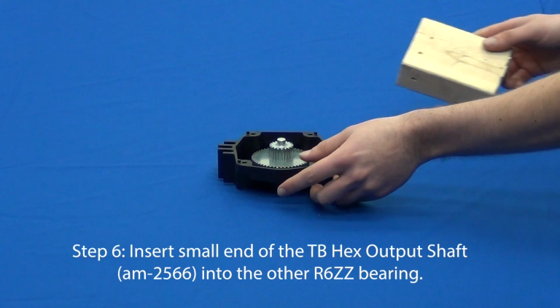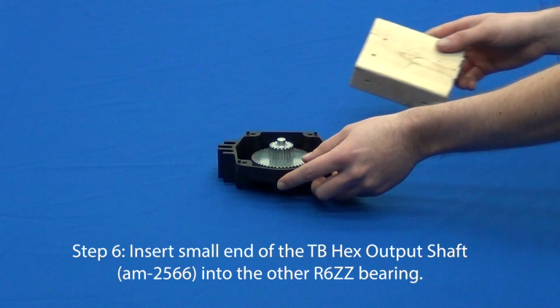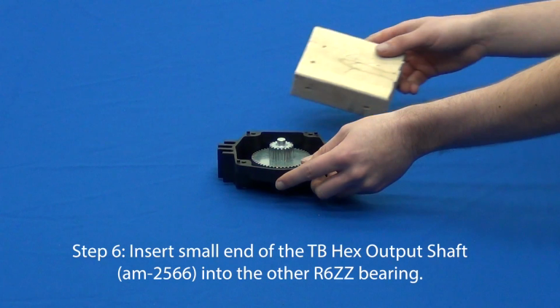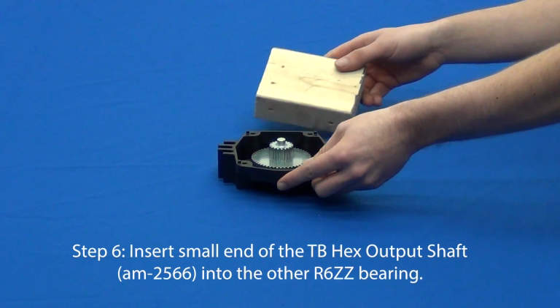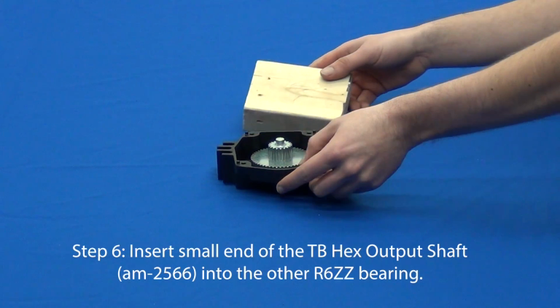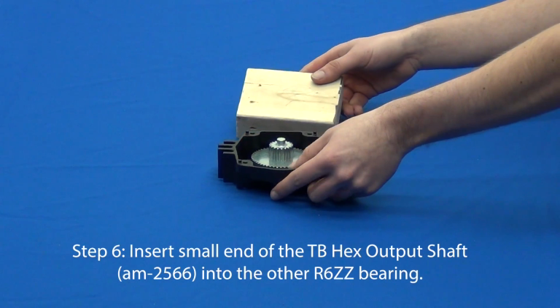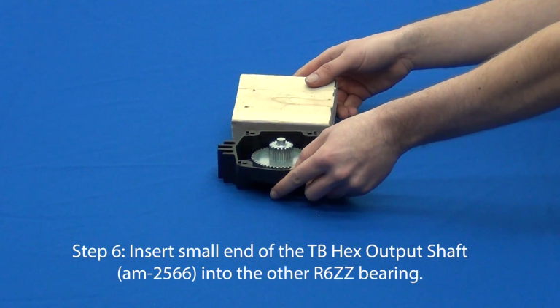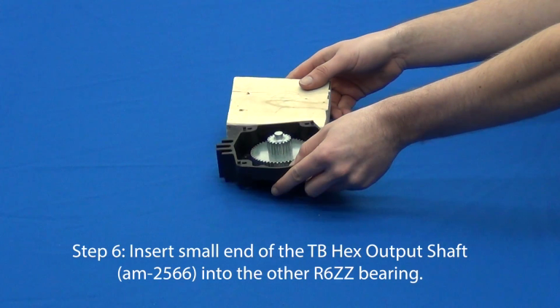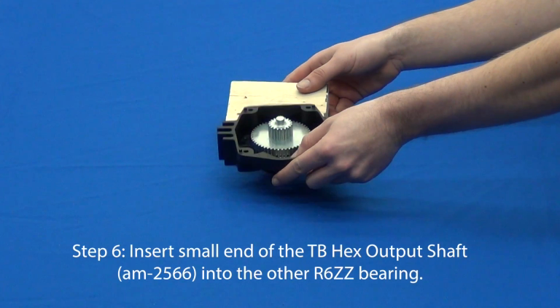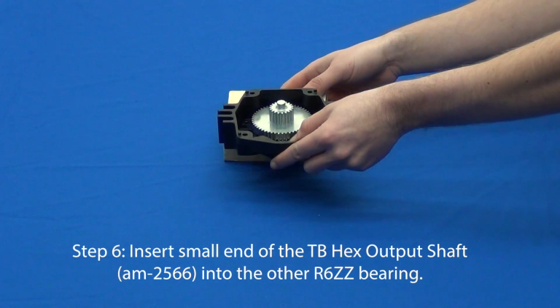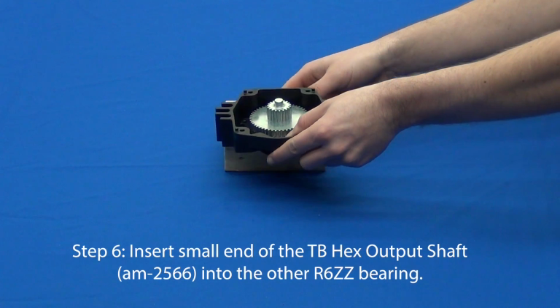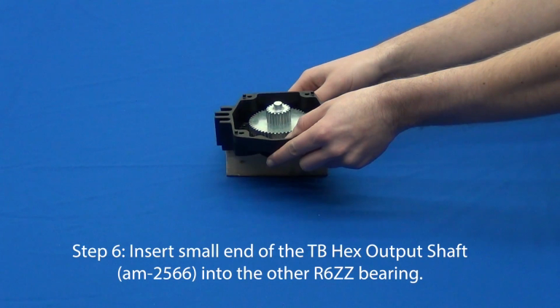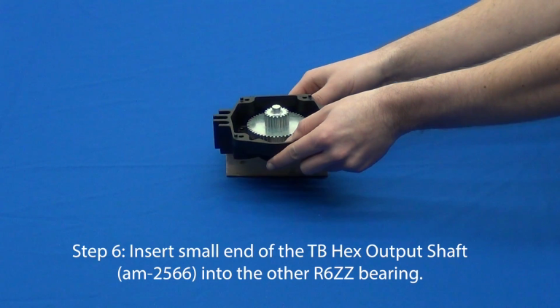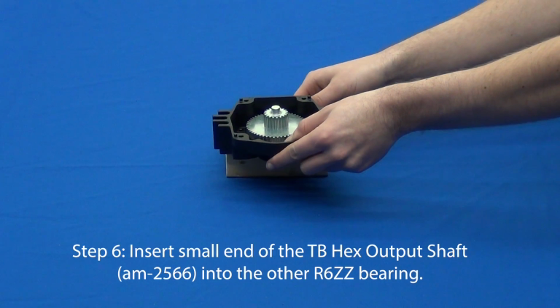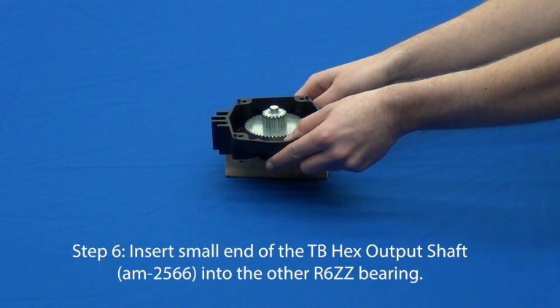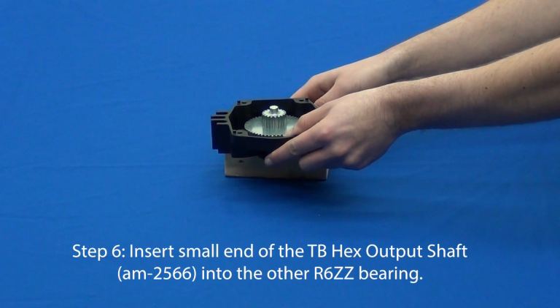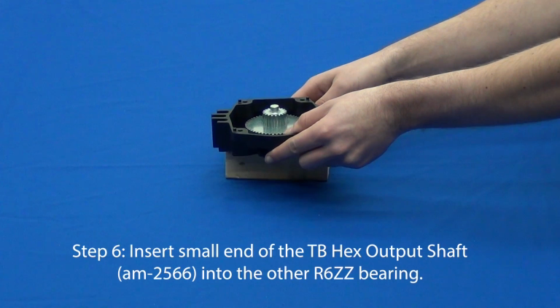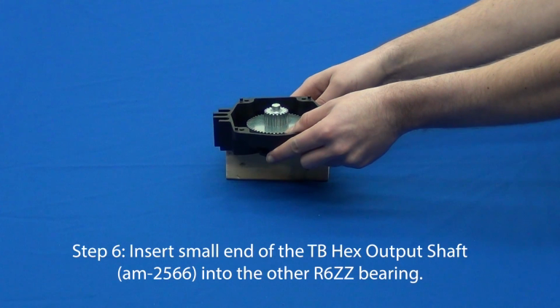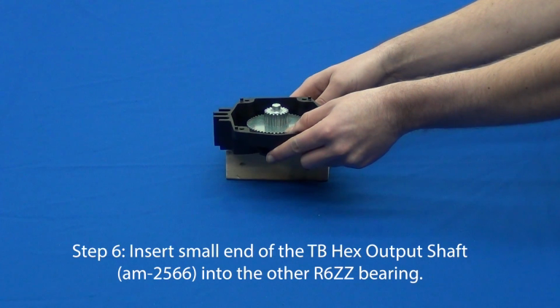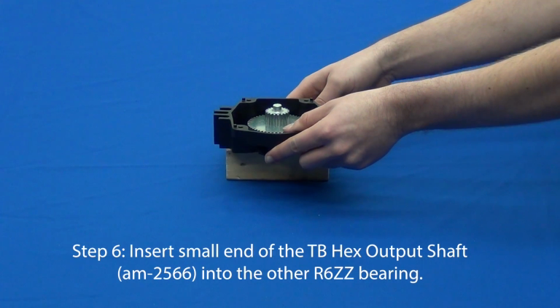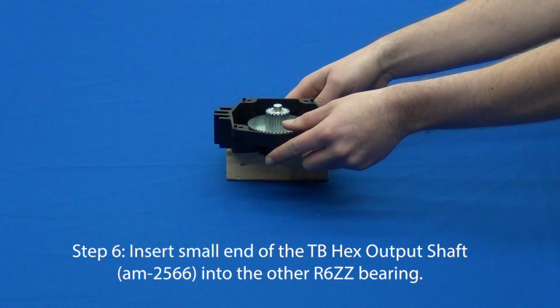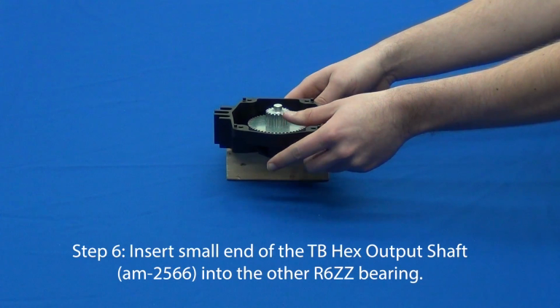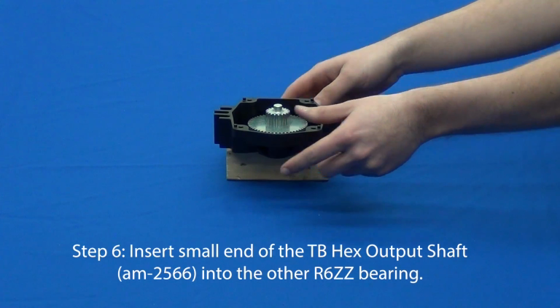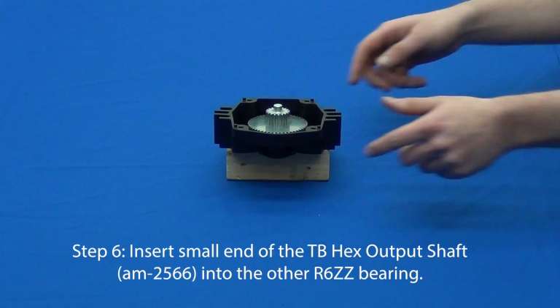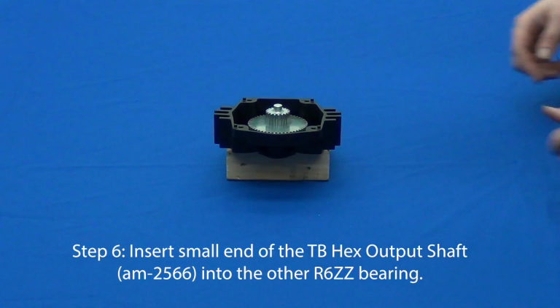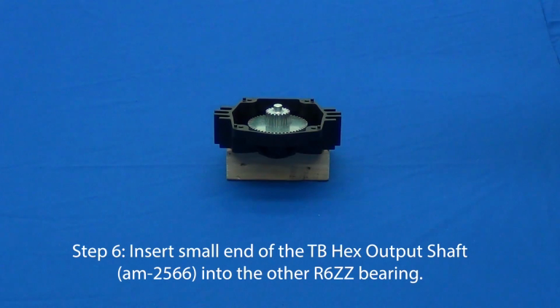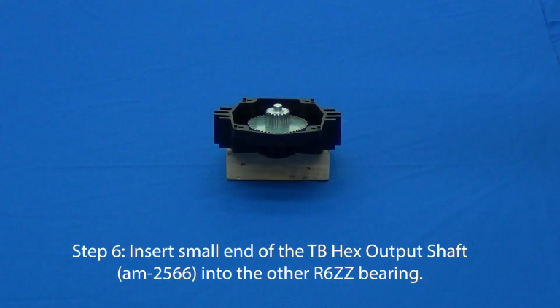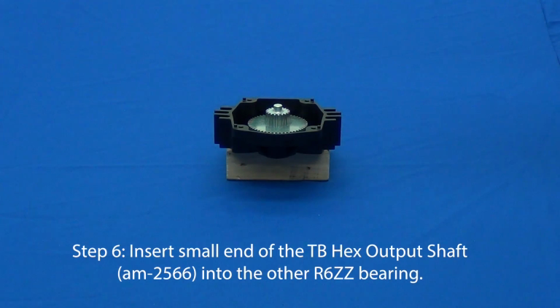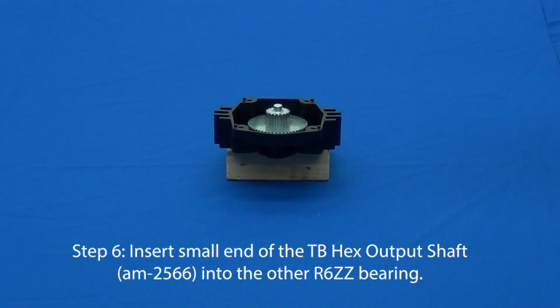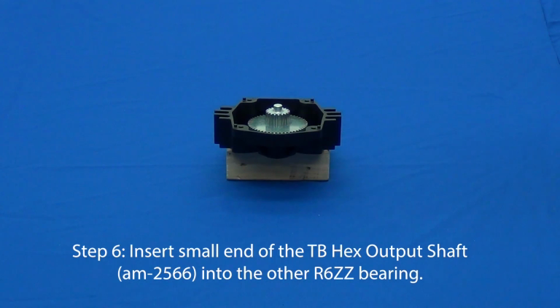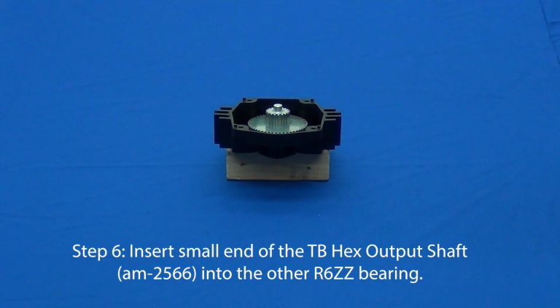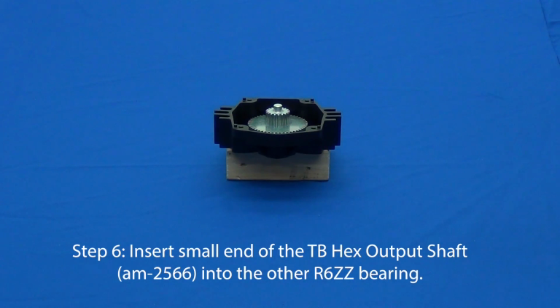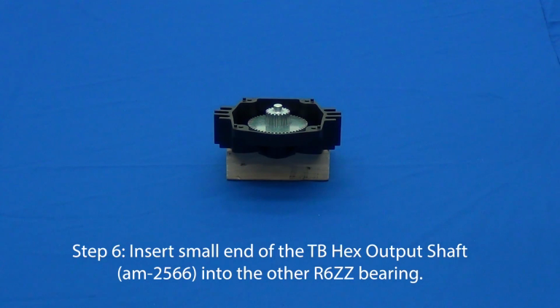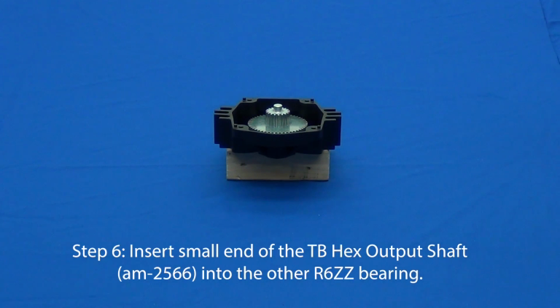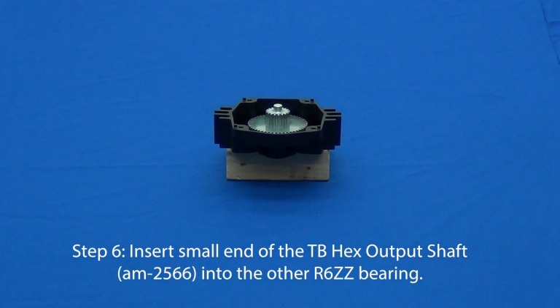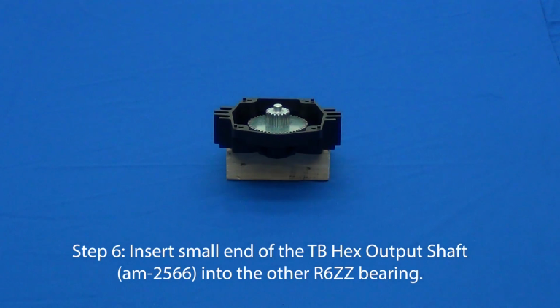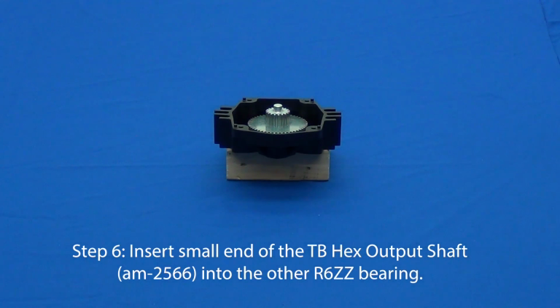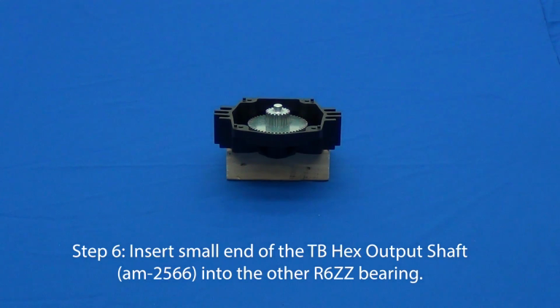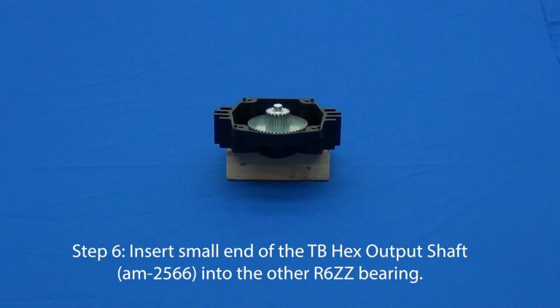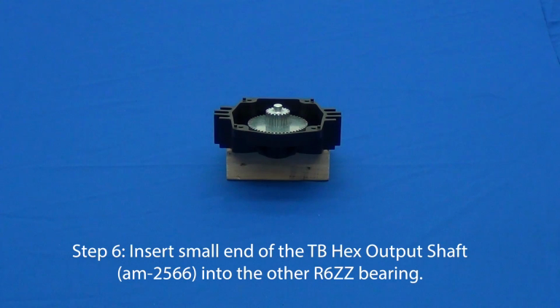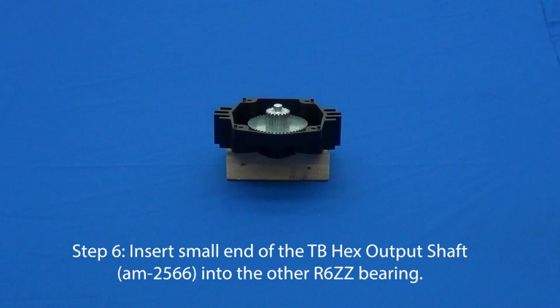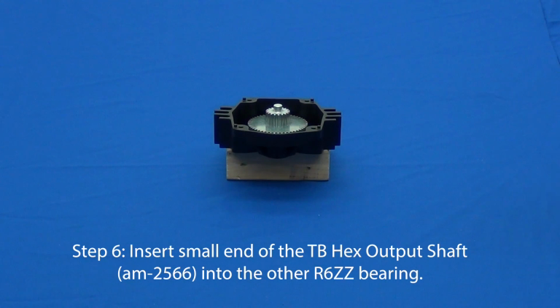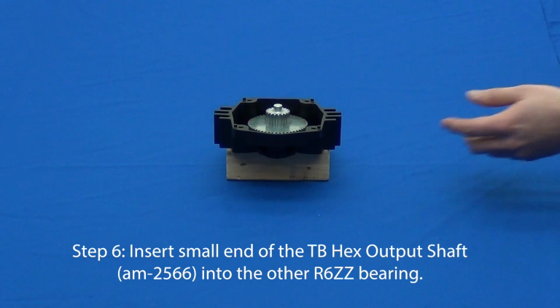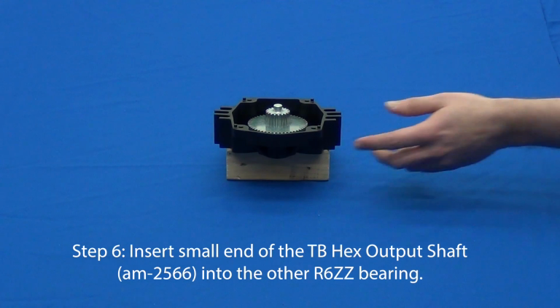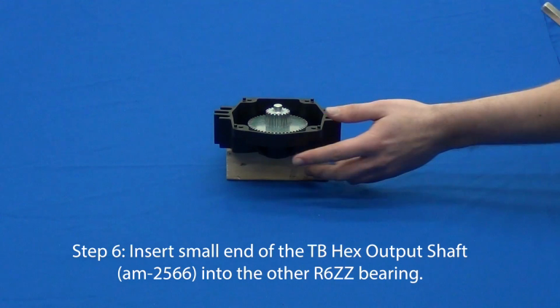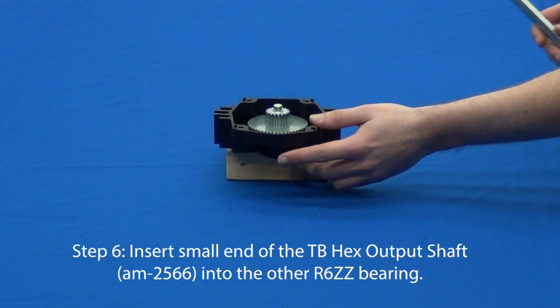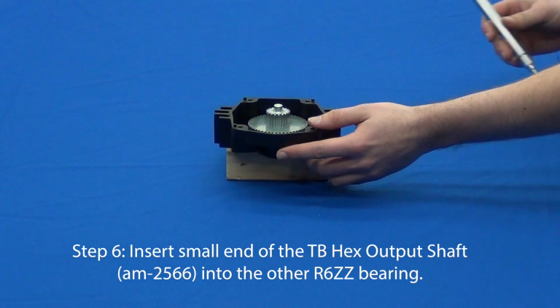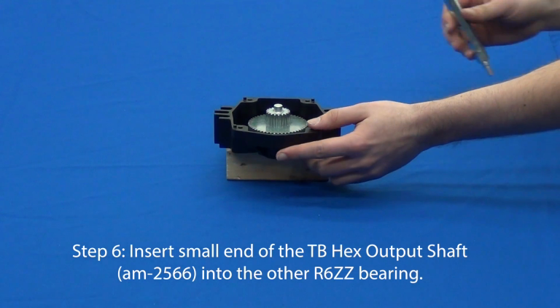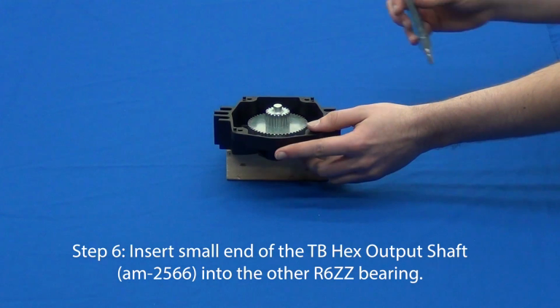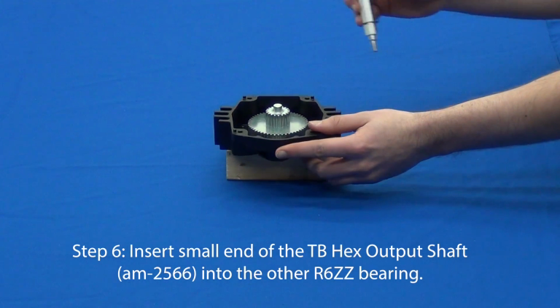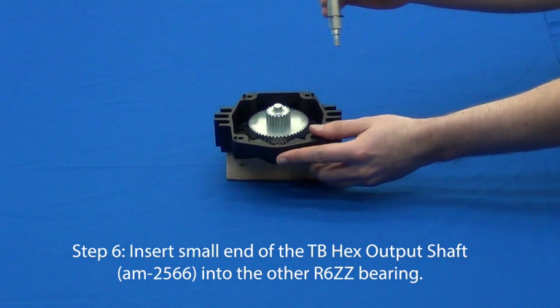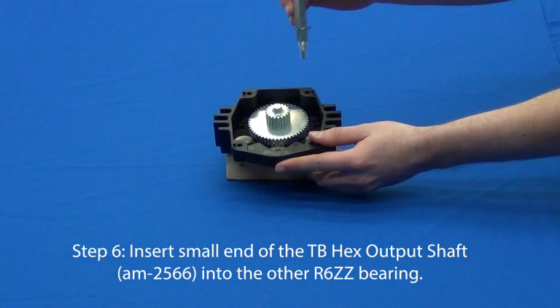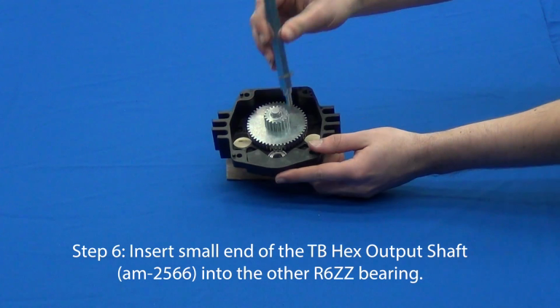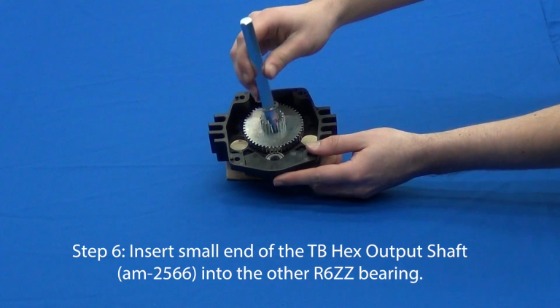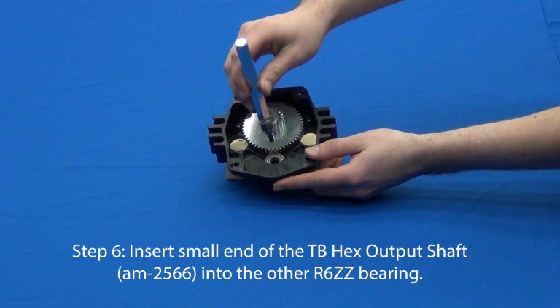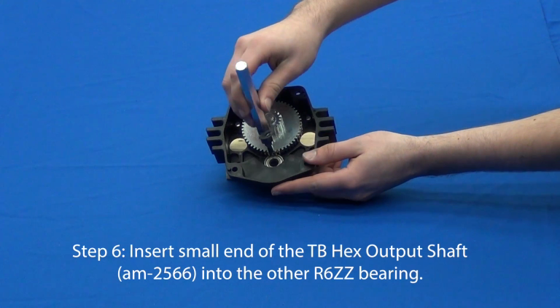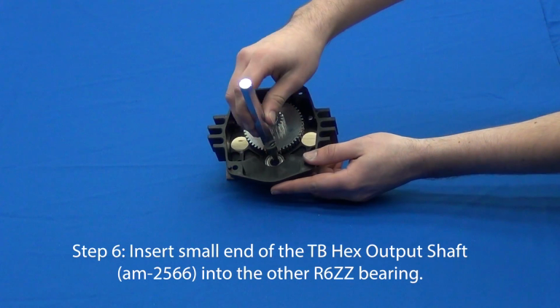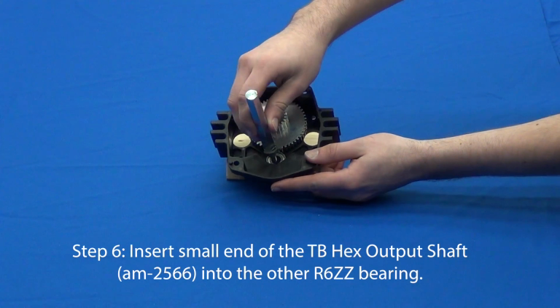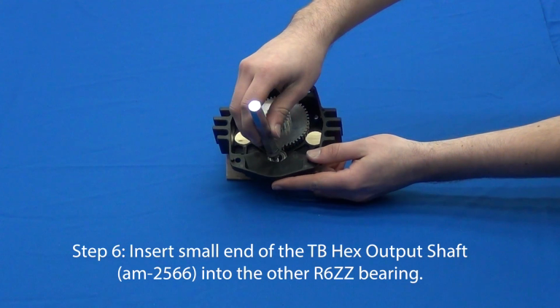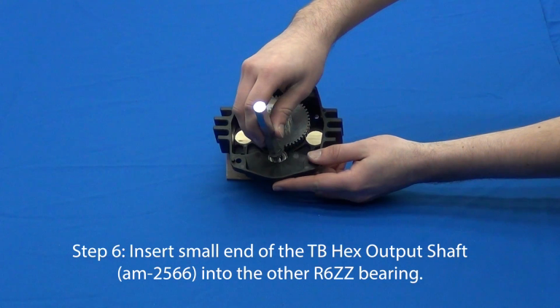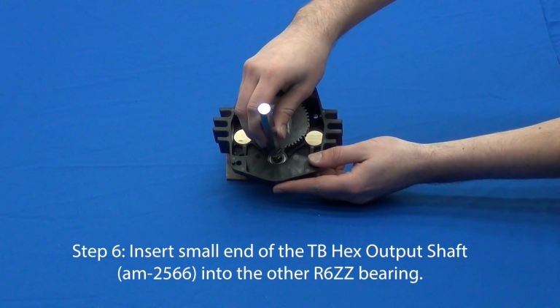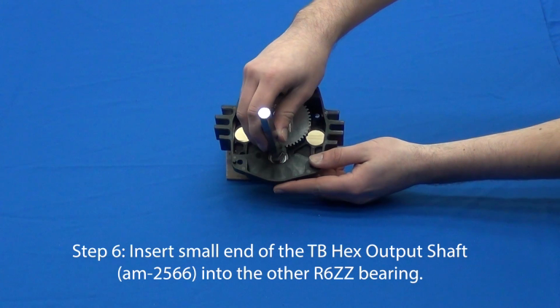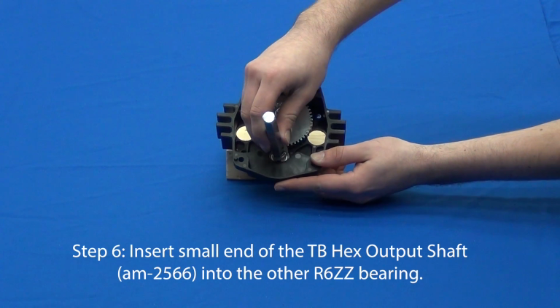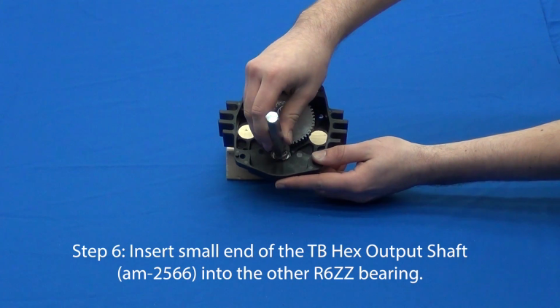Next, insert the small end of the shaft into the remaining R6ZZ bearing in the housing.